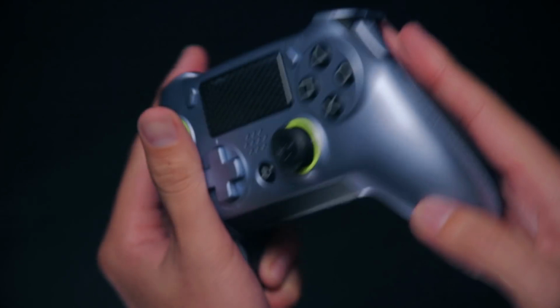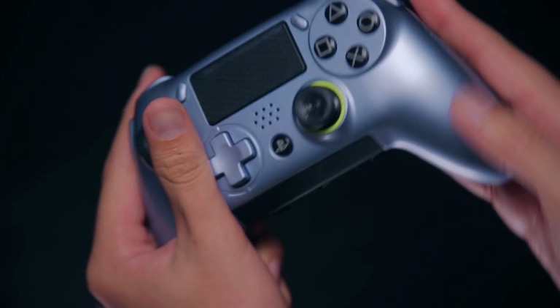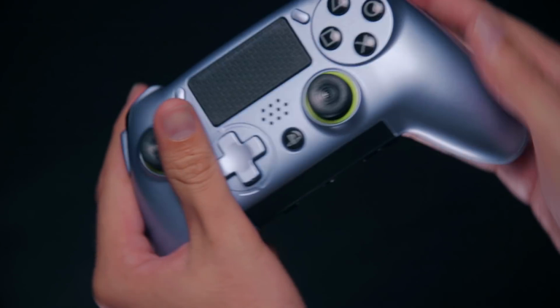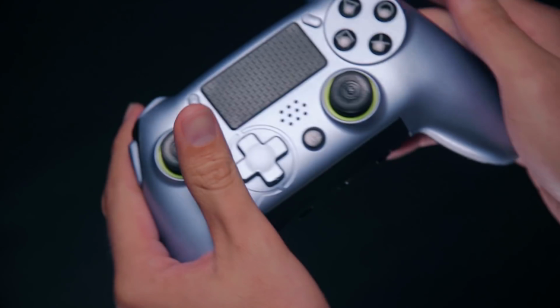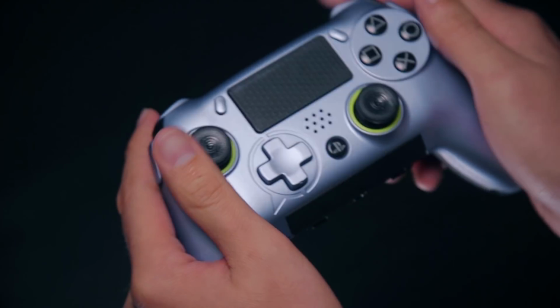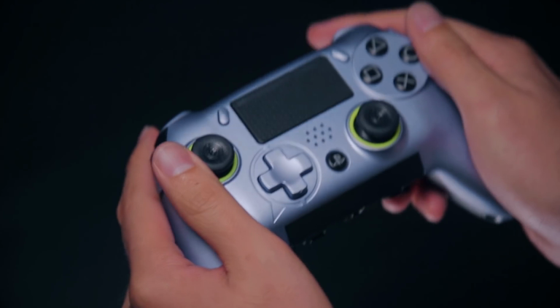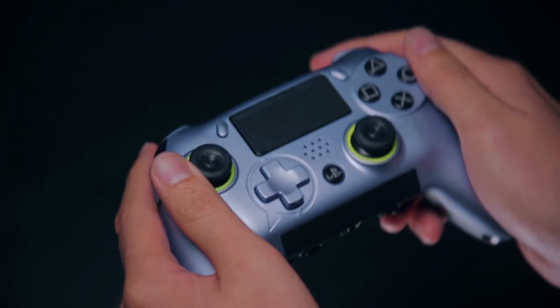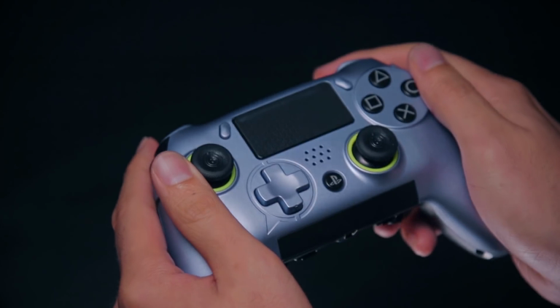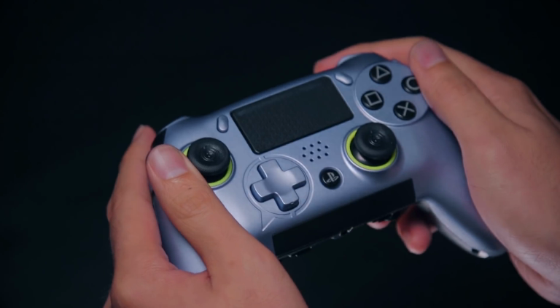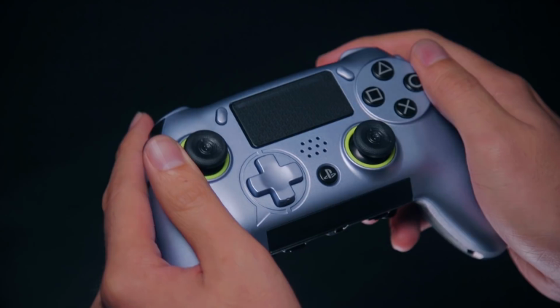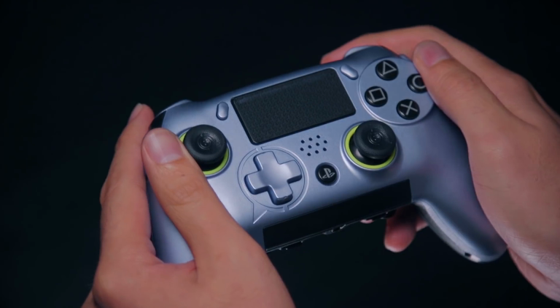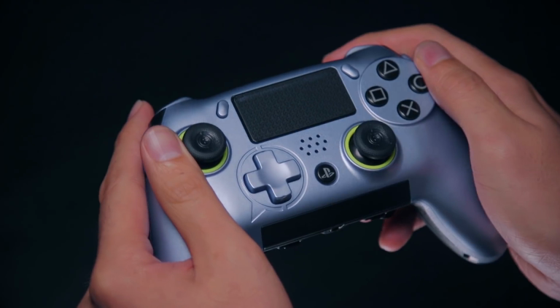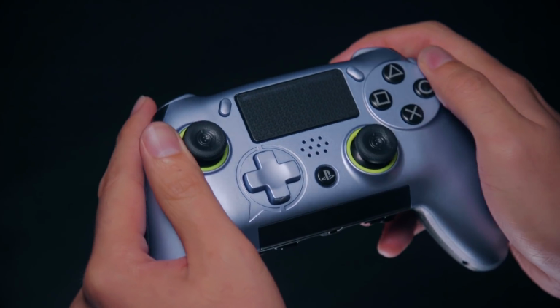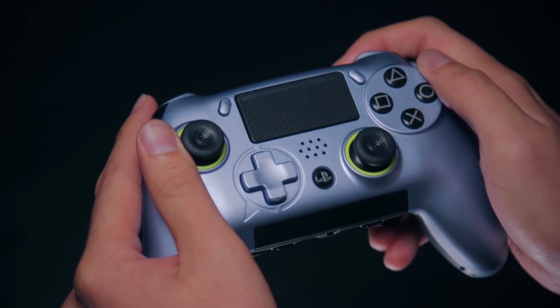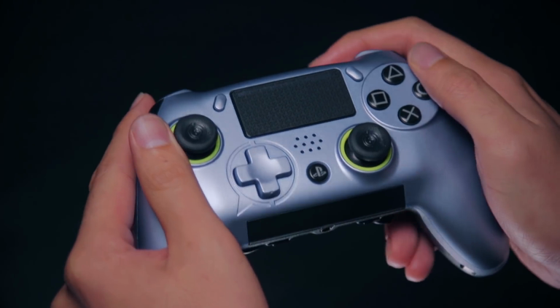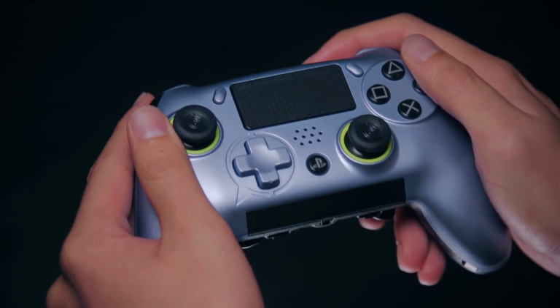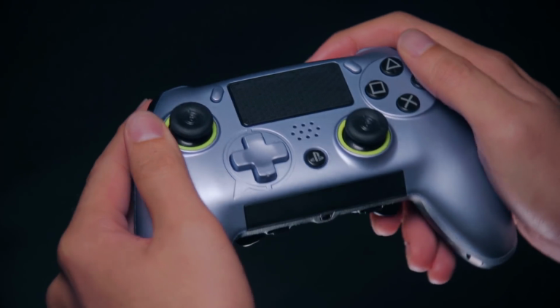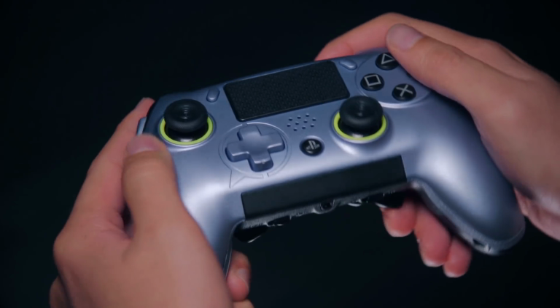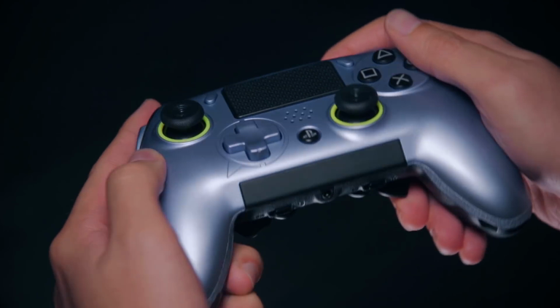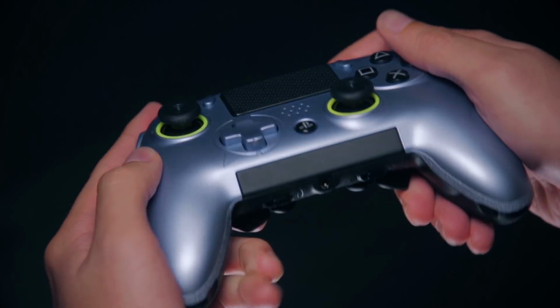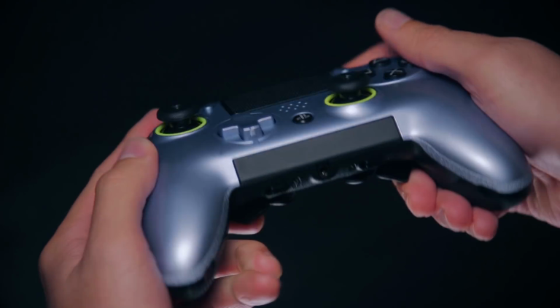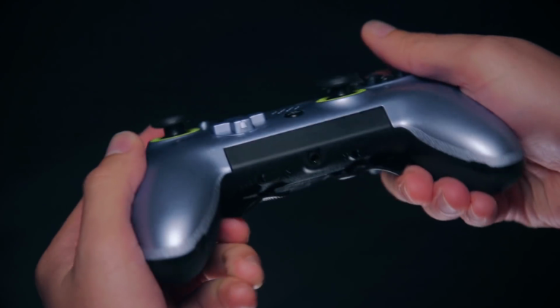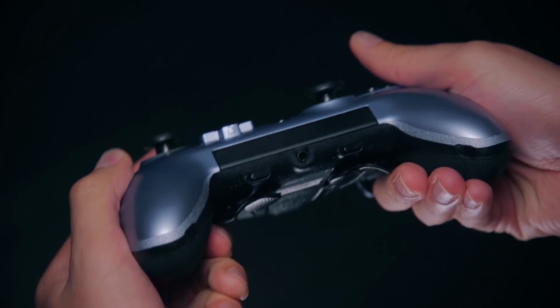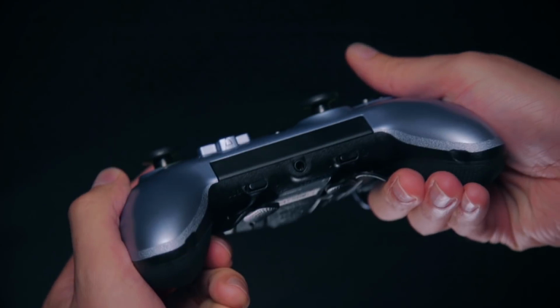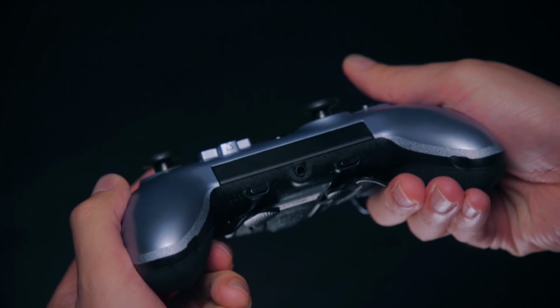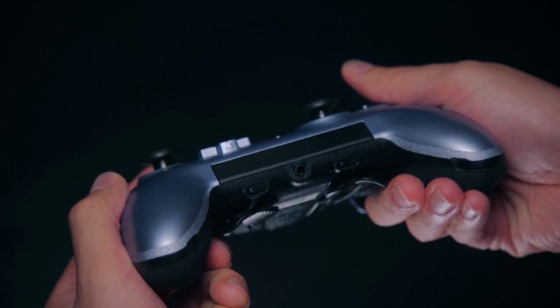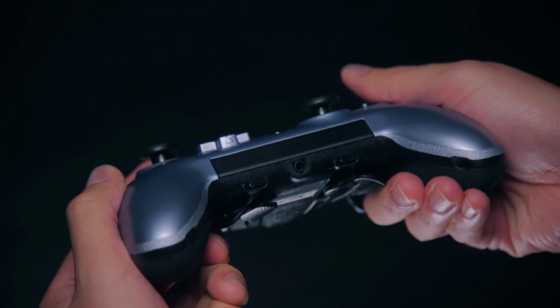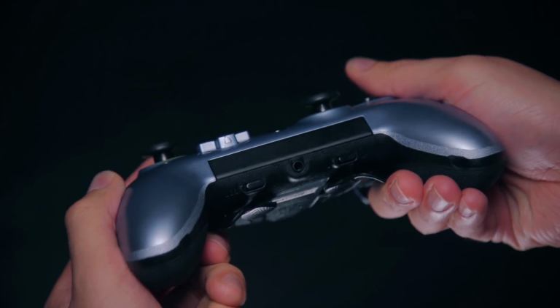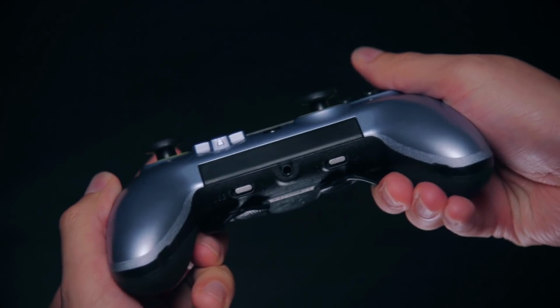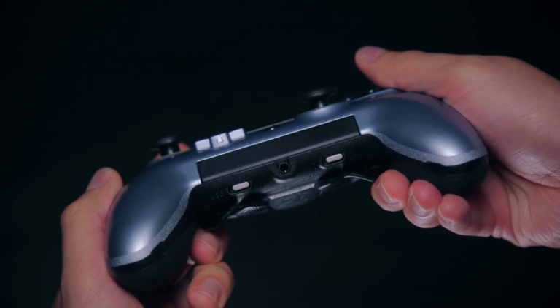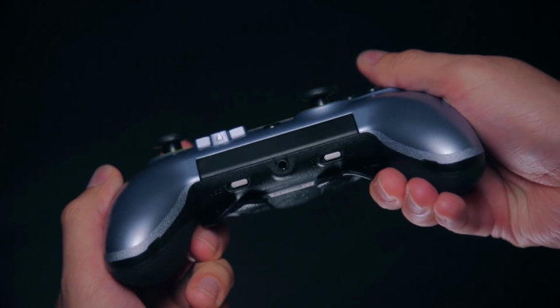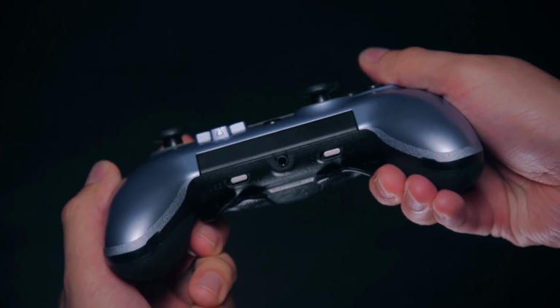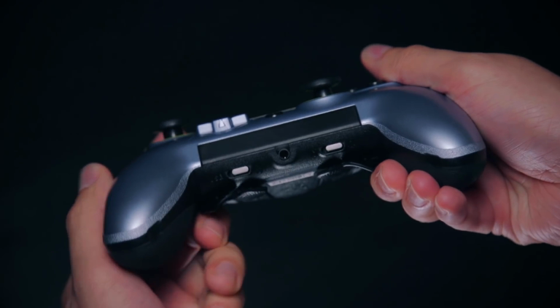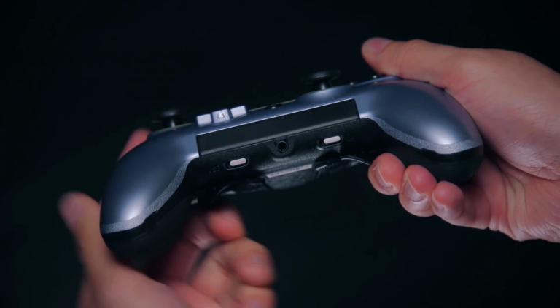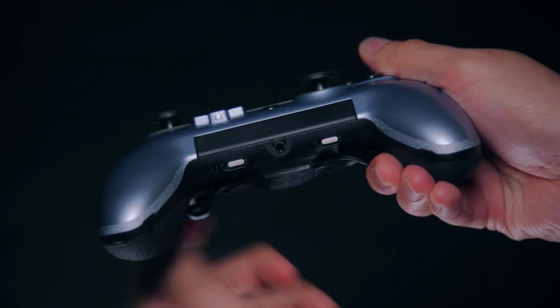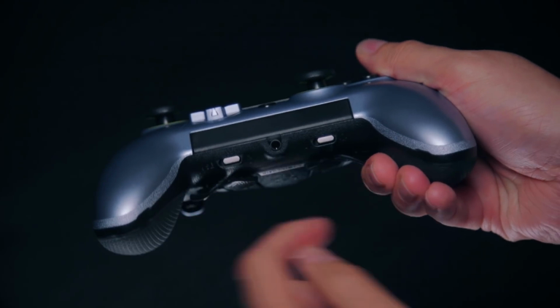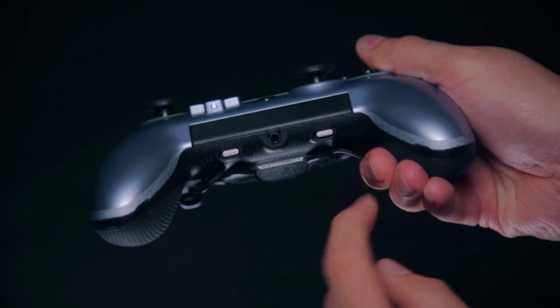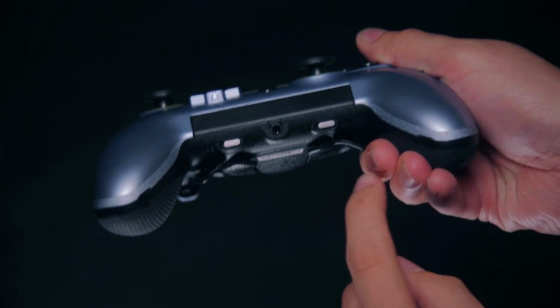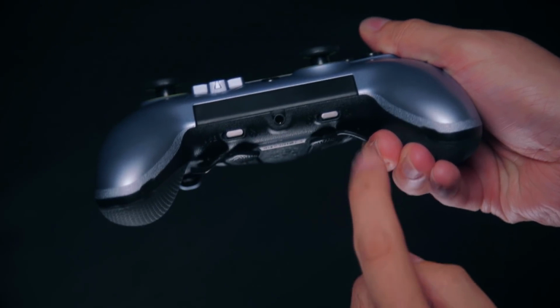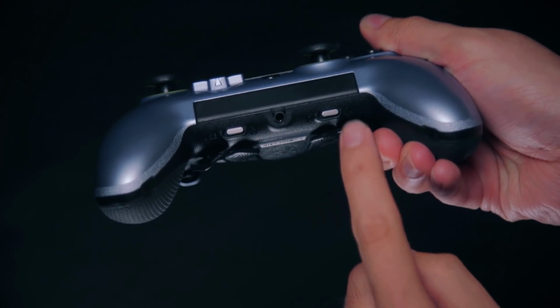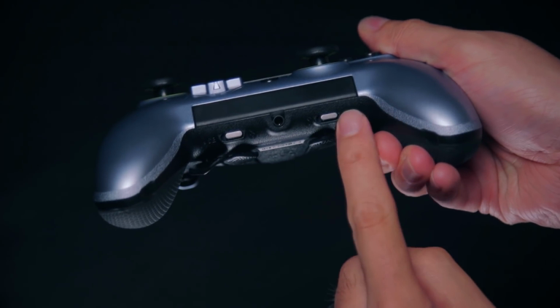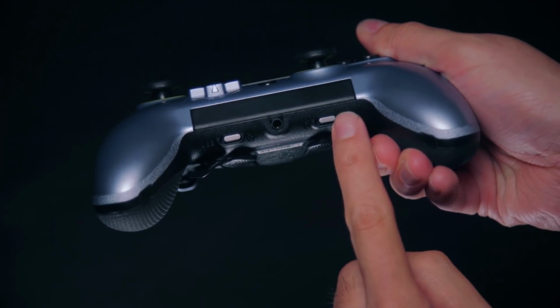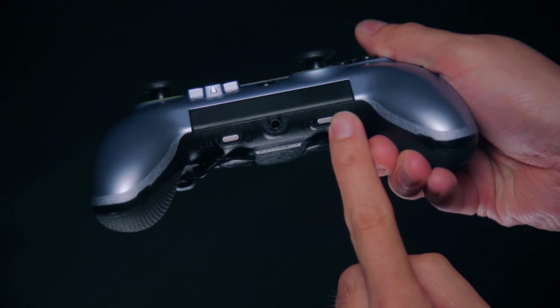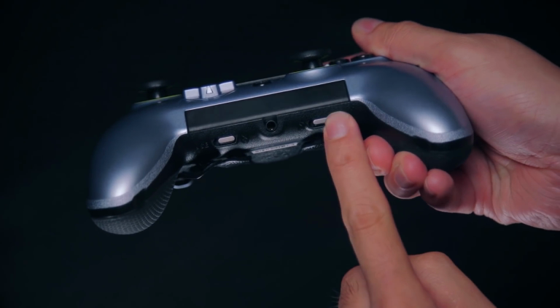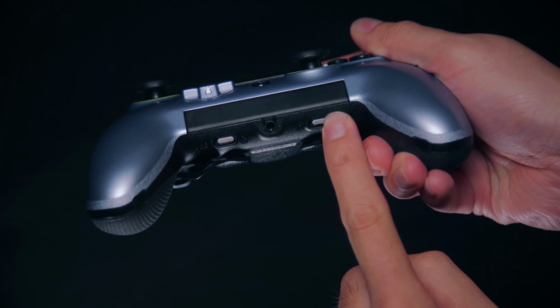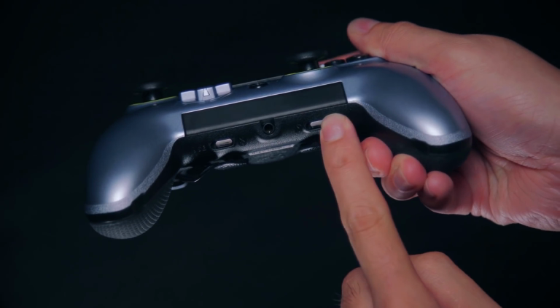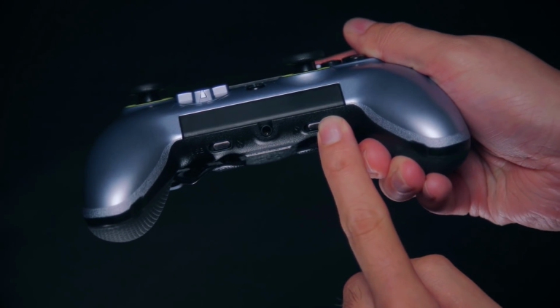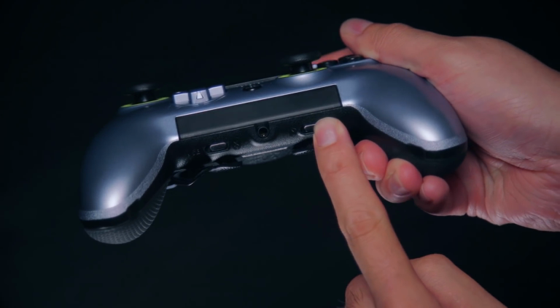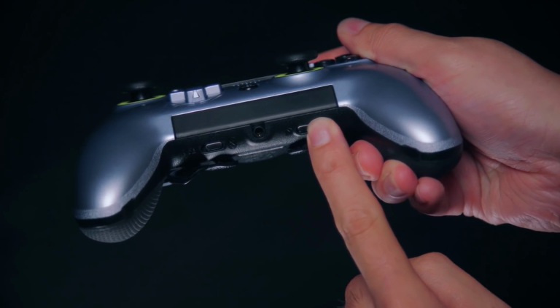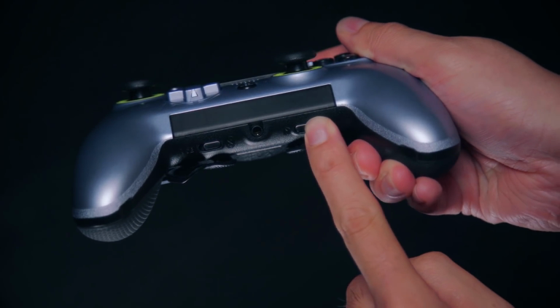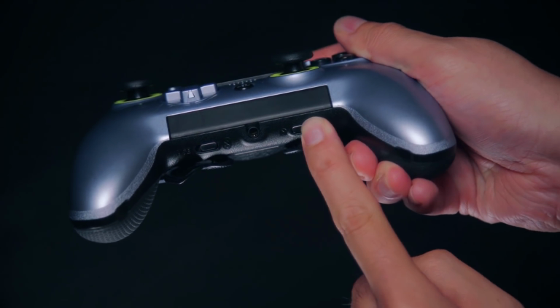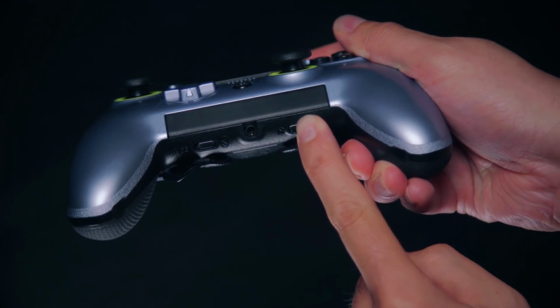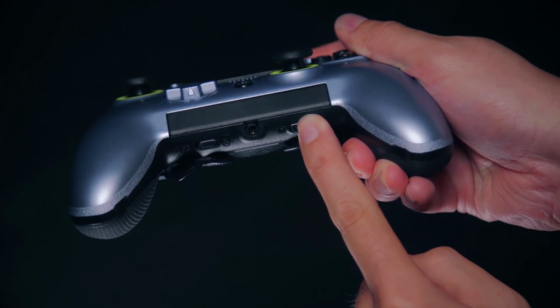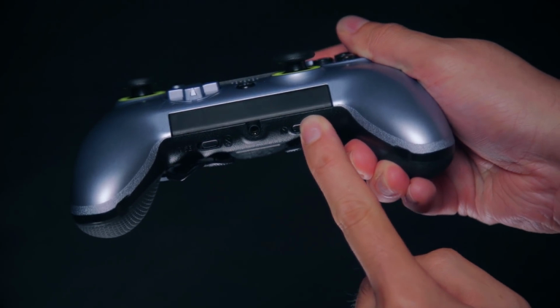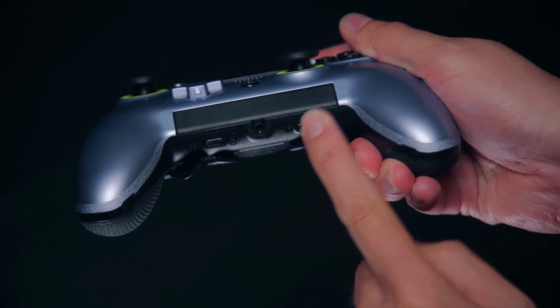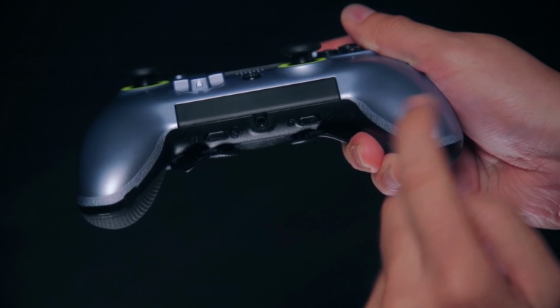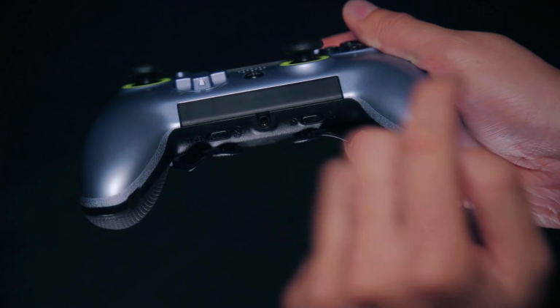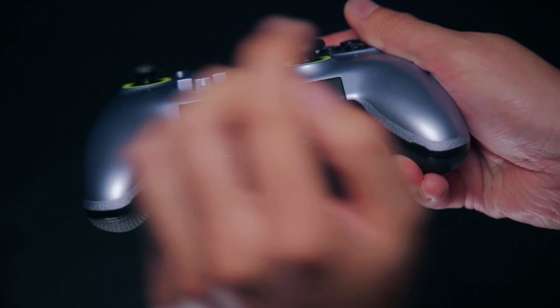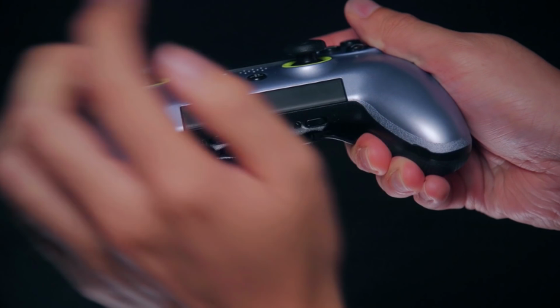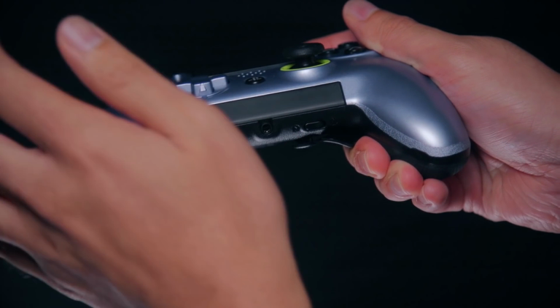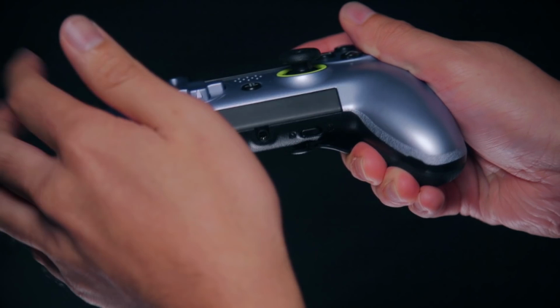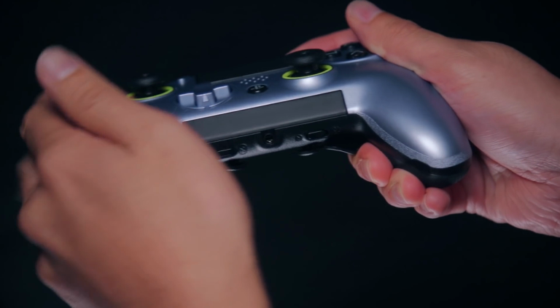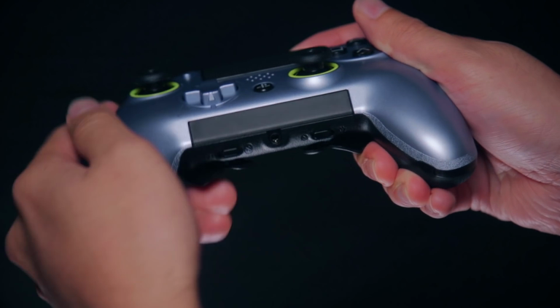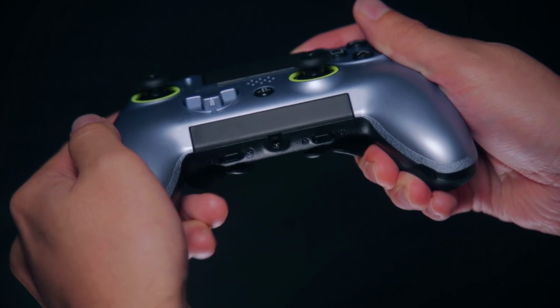Once you're complete, go back to the bottom of your controller to find the remapping switch. Flip it to the left to return to play mode.